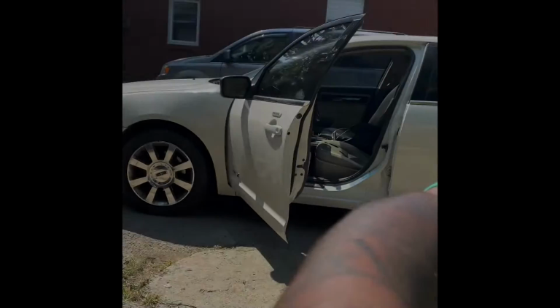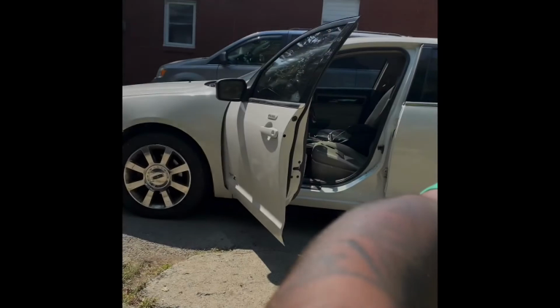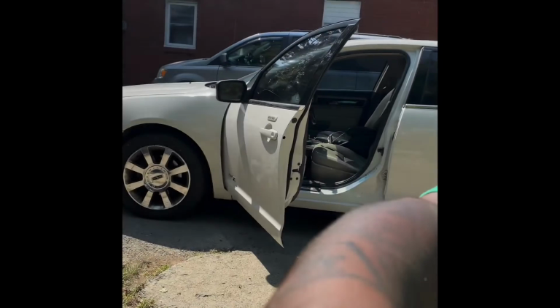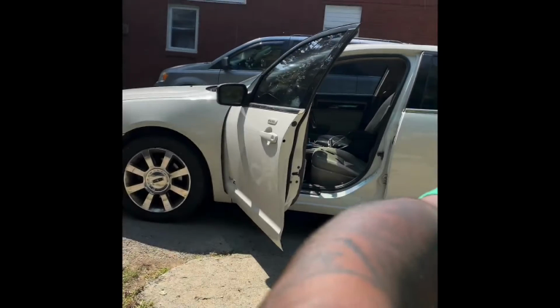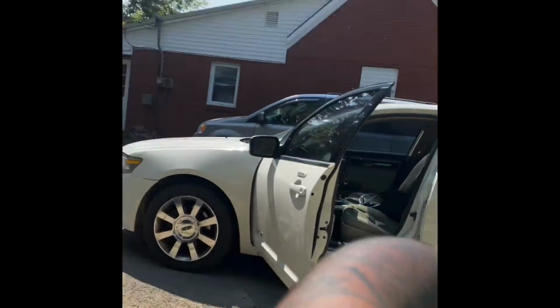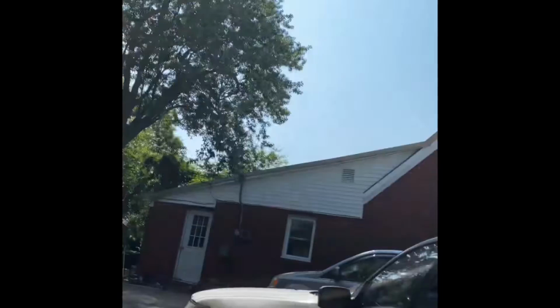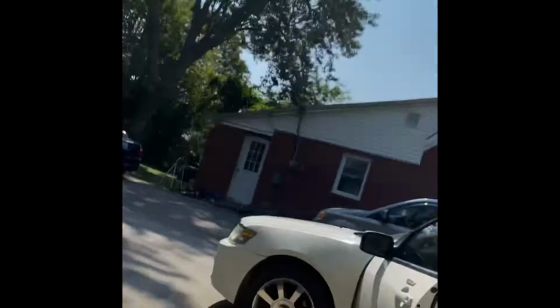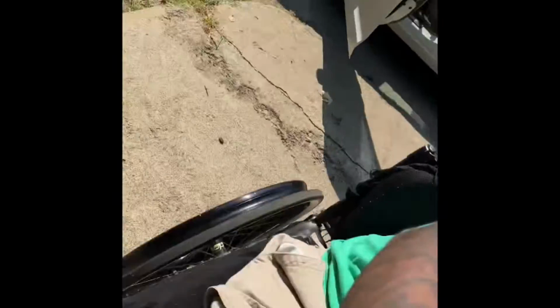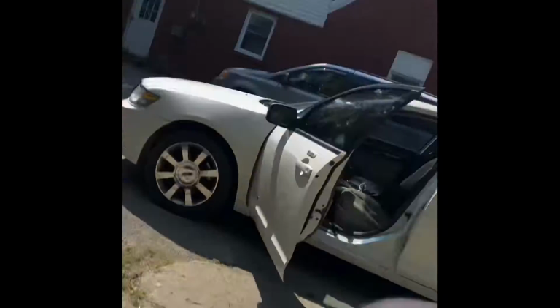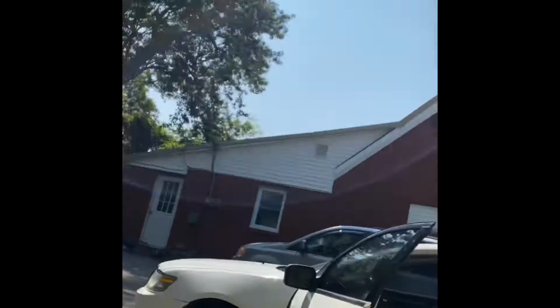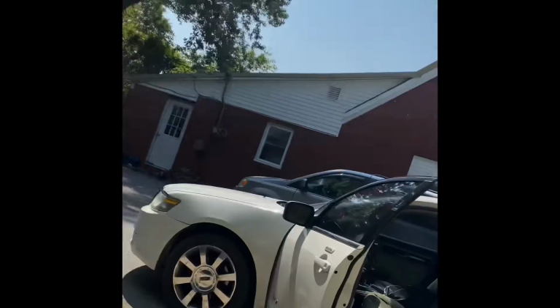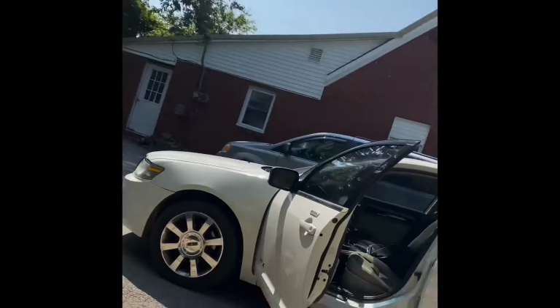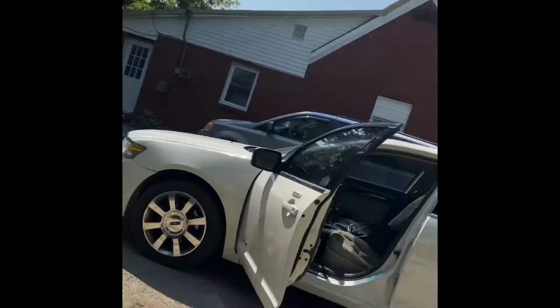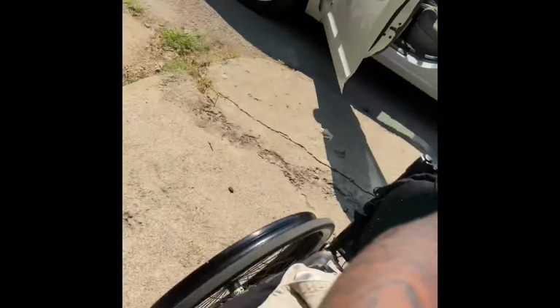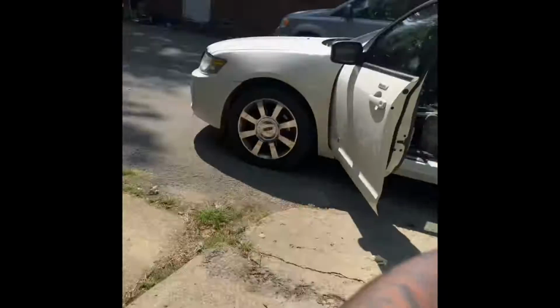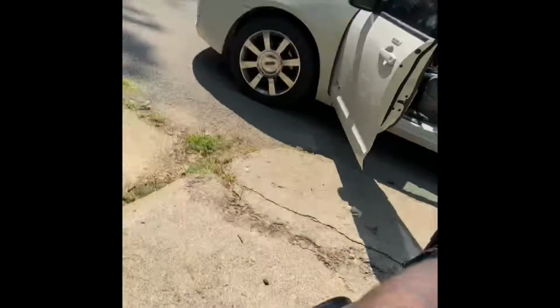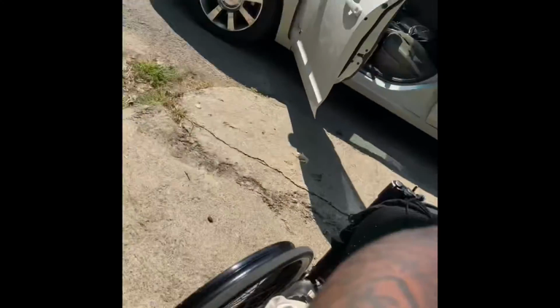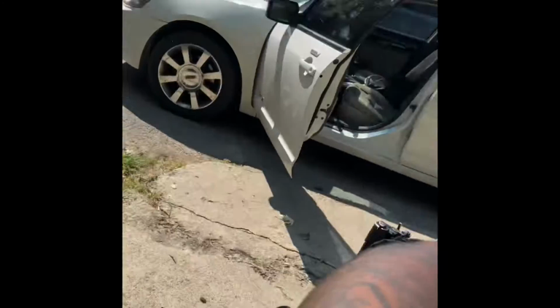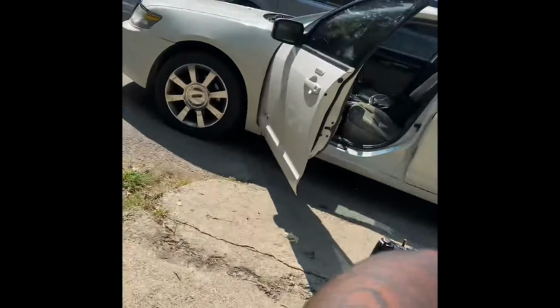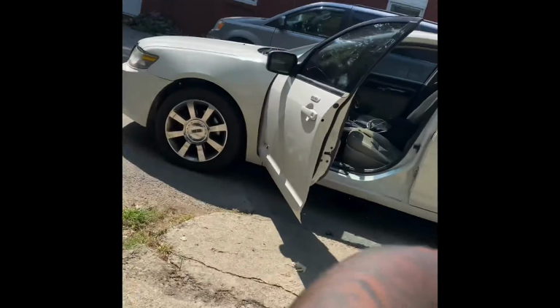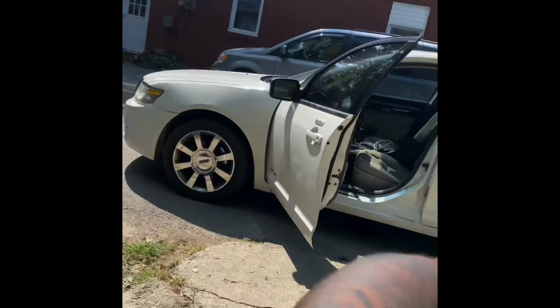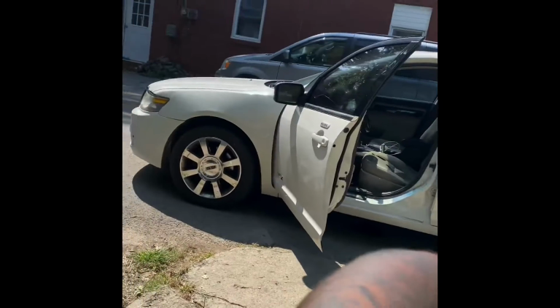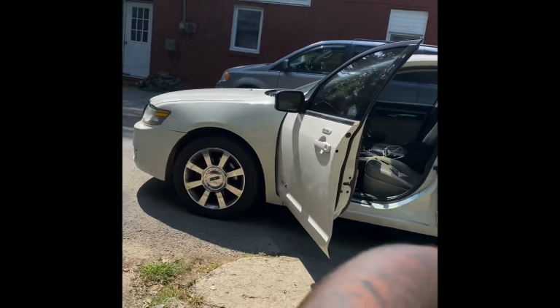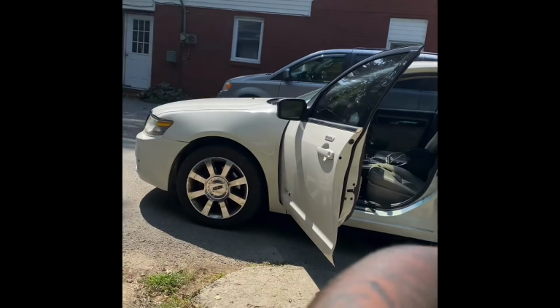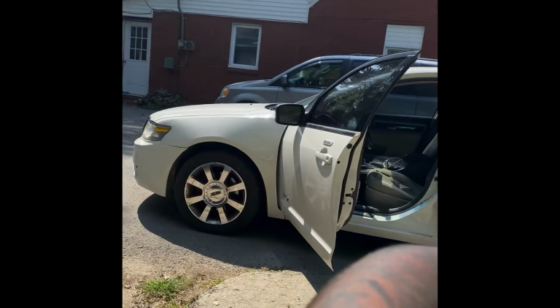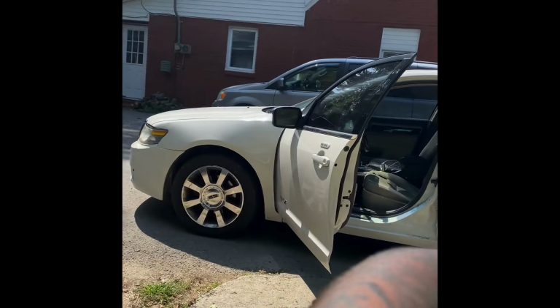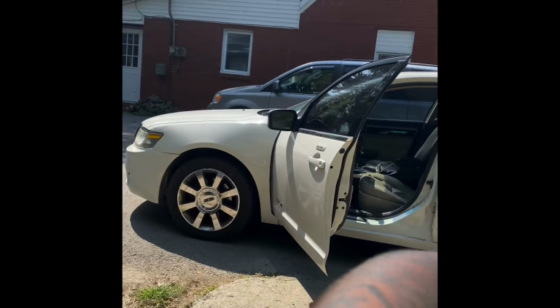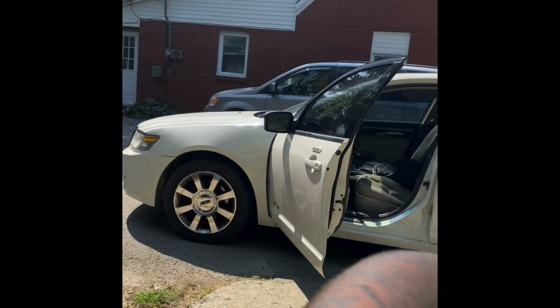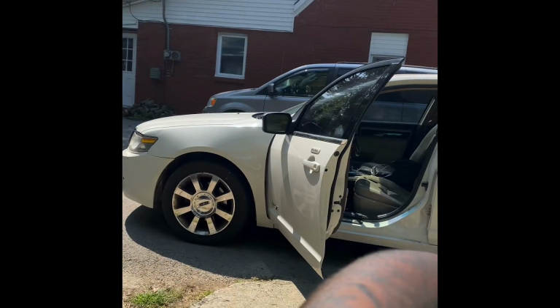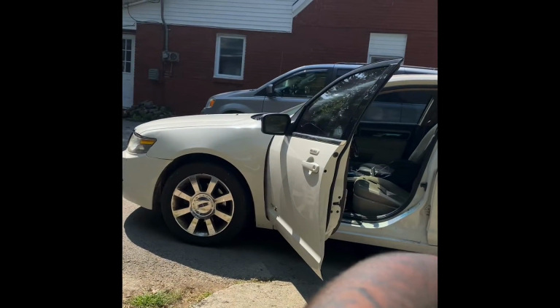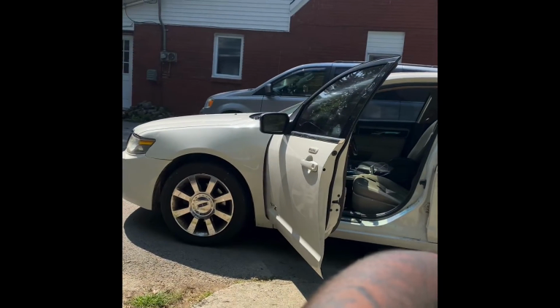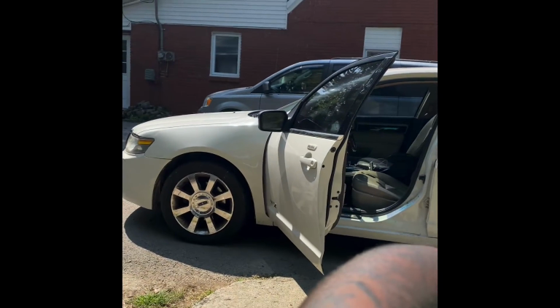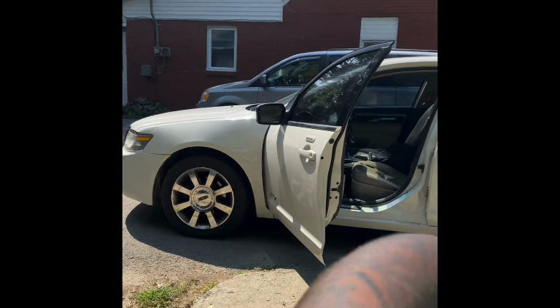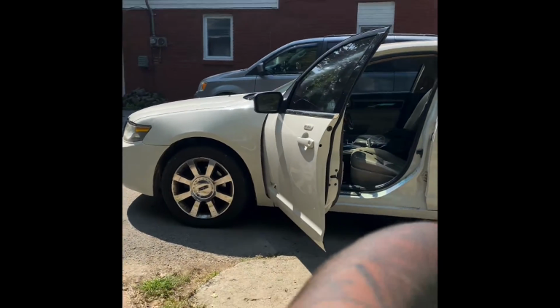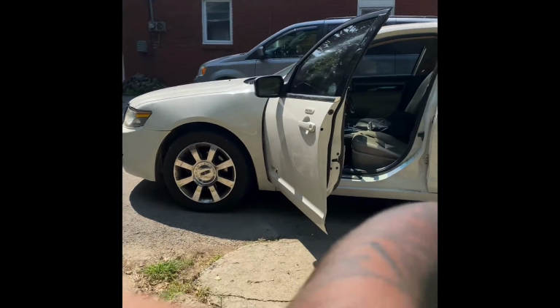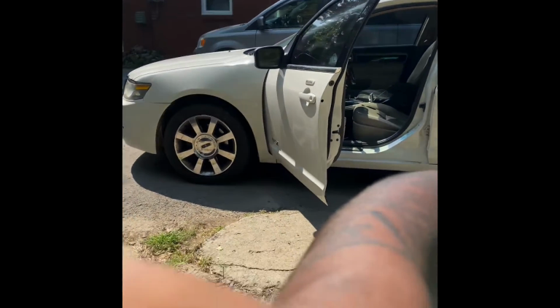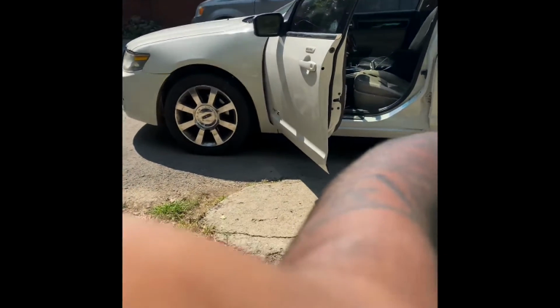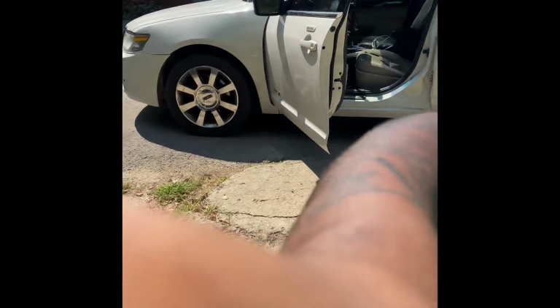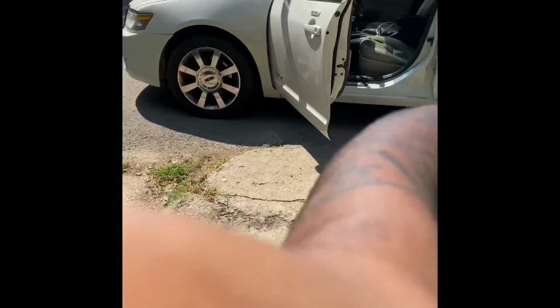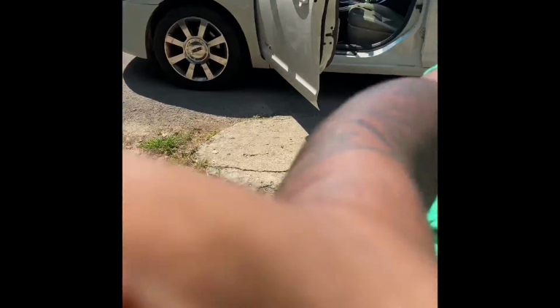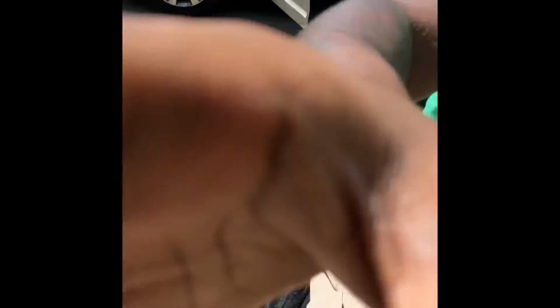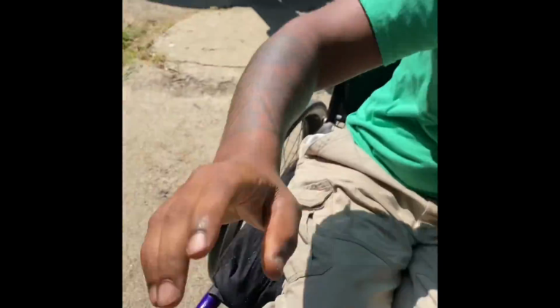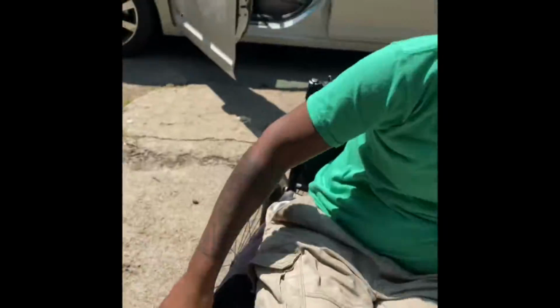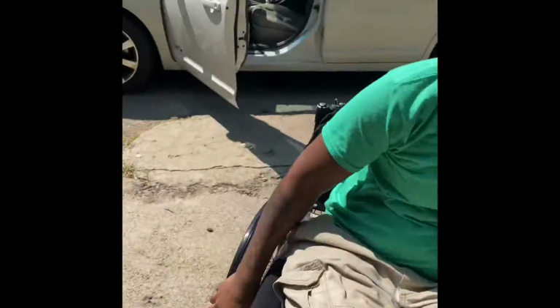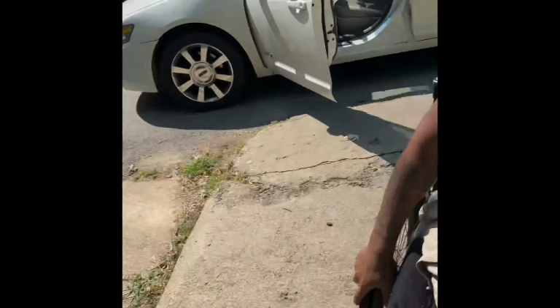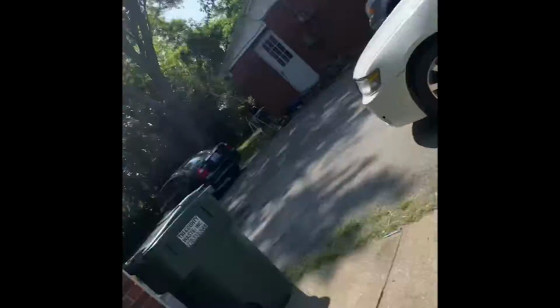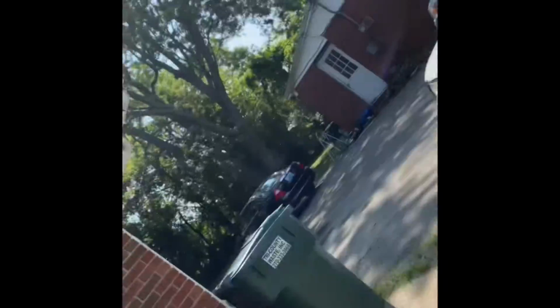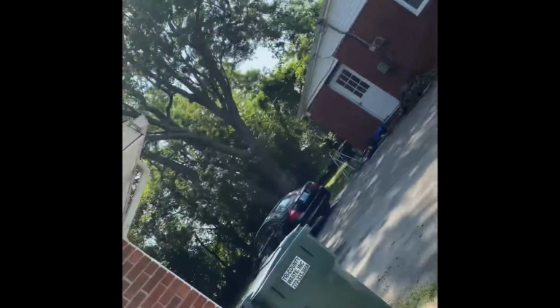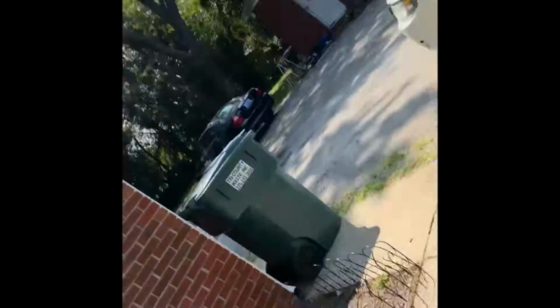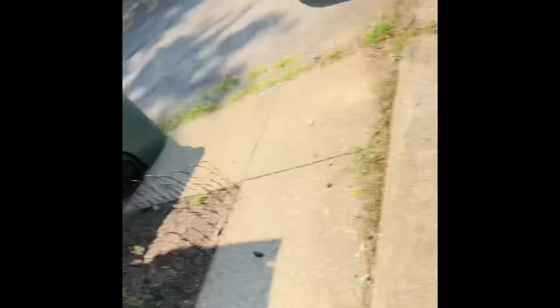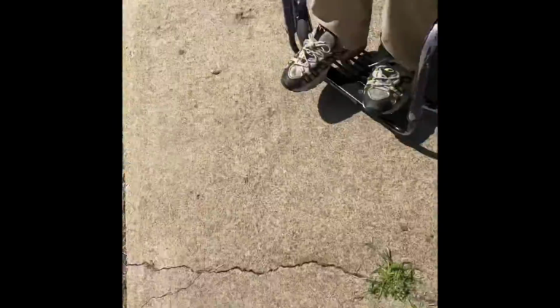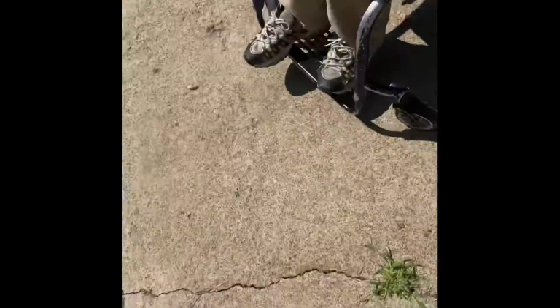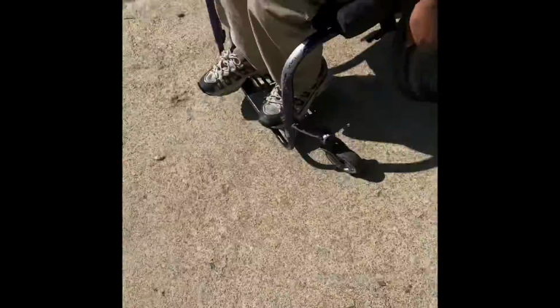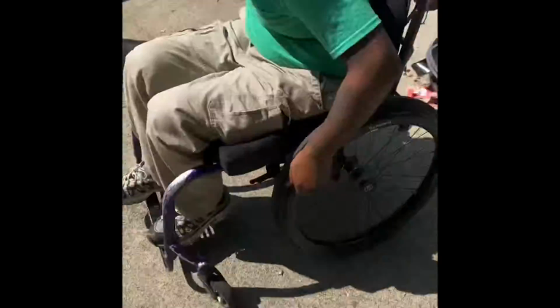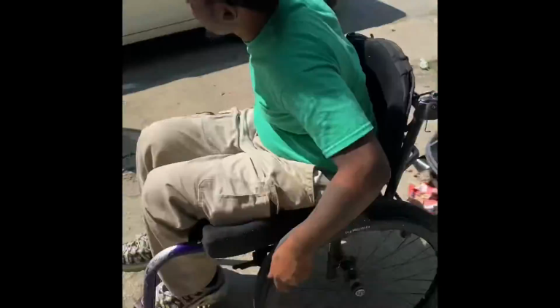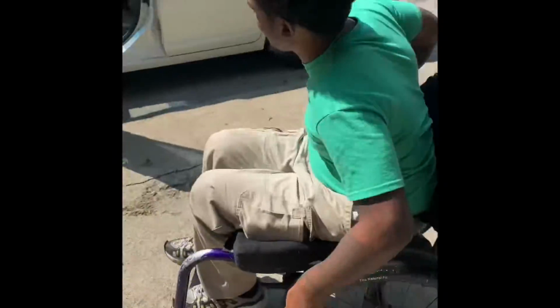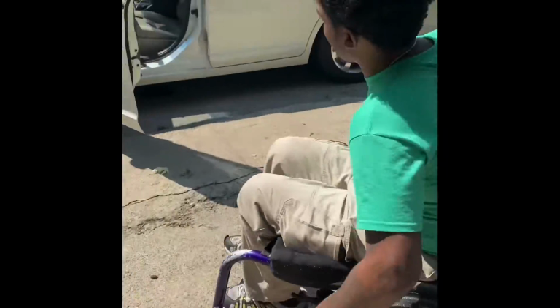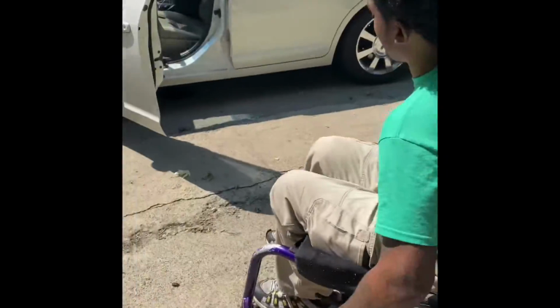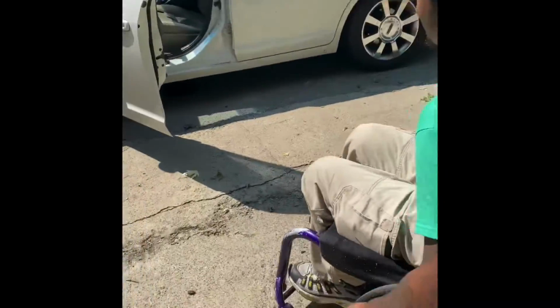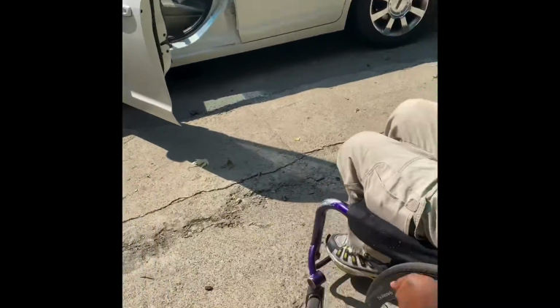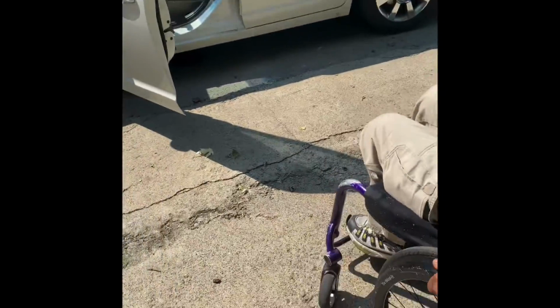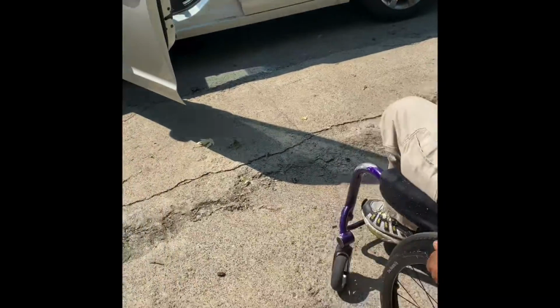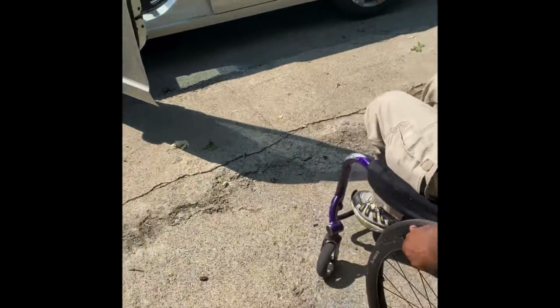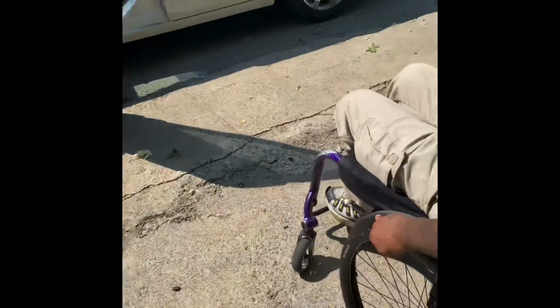Hey, what's up guys? It's Lil. Today I'm going to be showing you how I get in and out of my vehicle by myself.